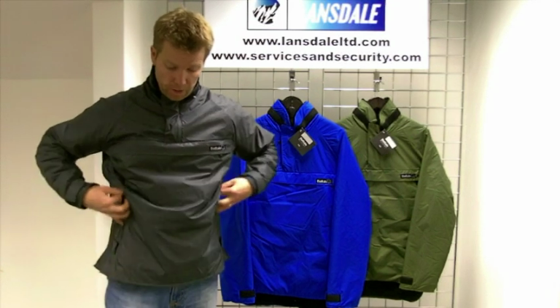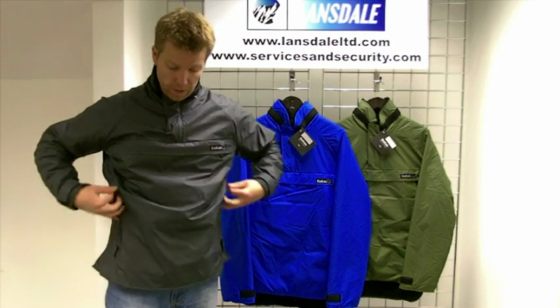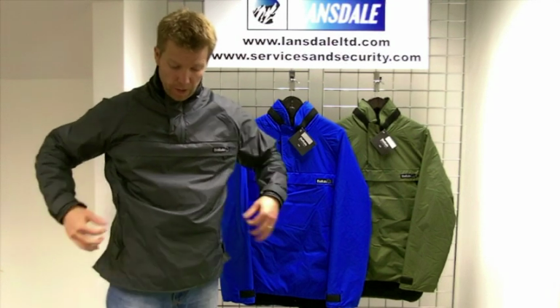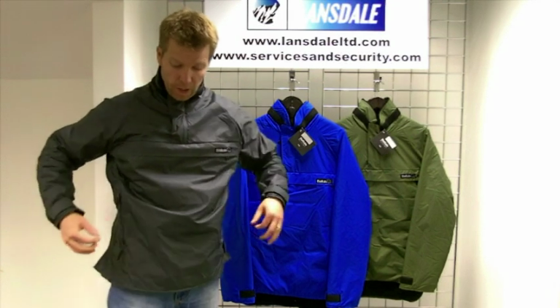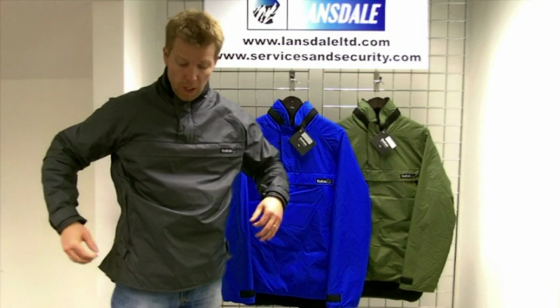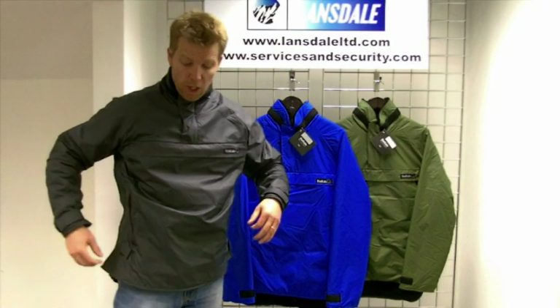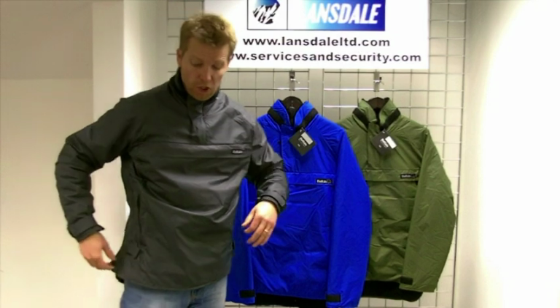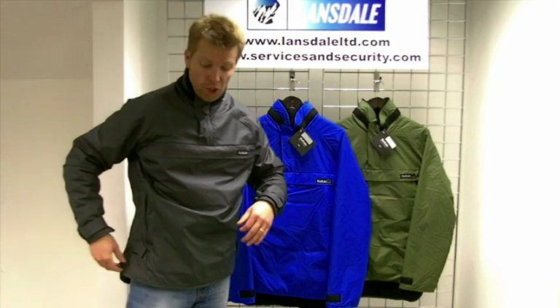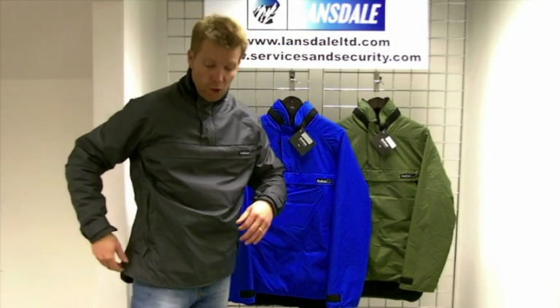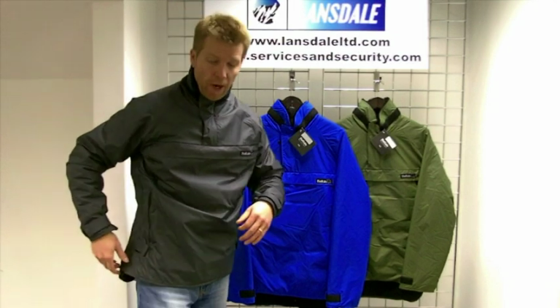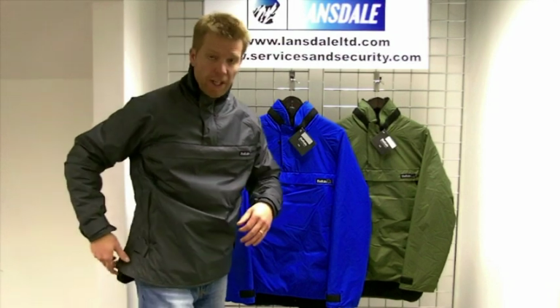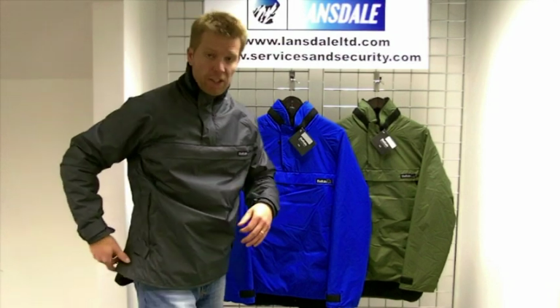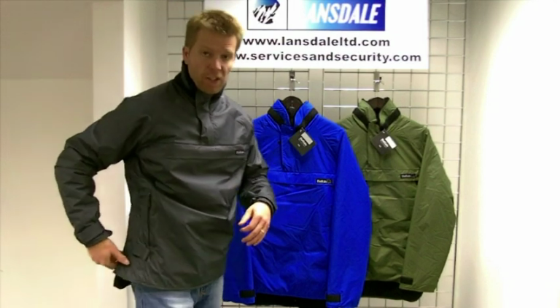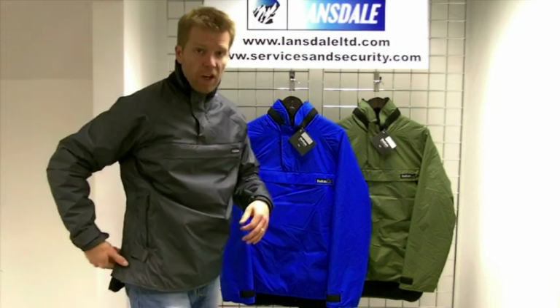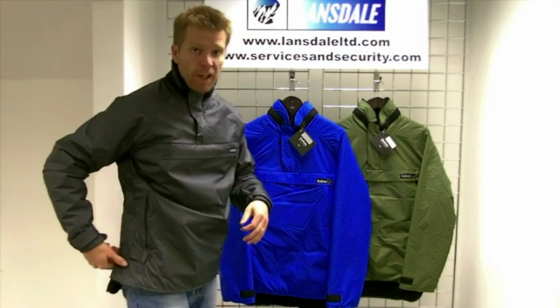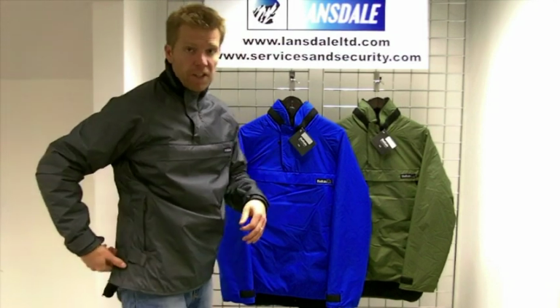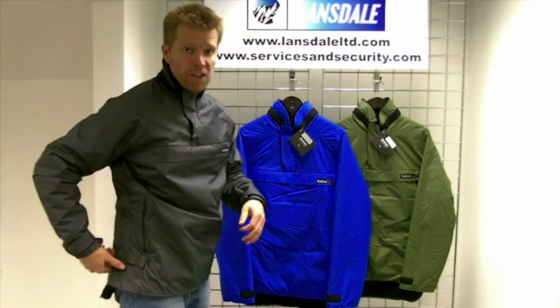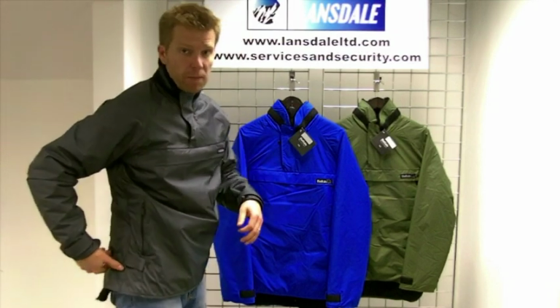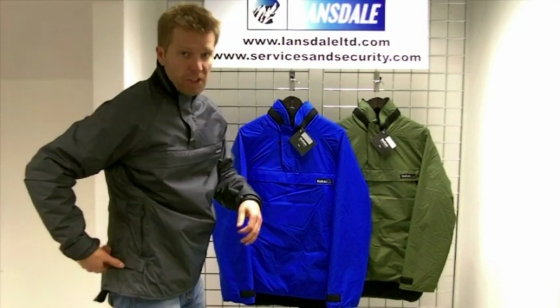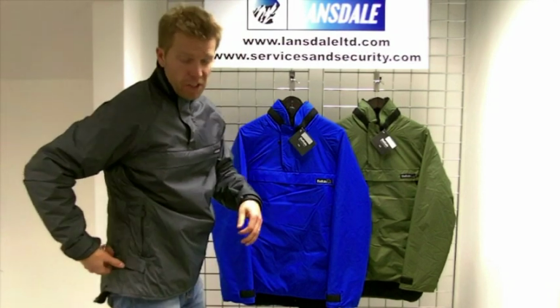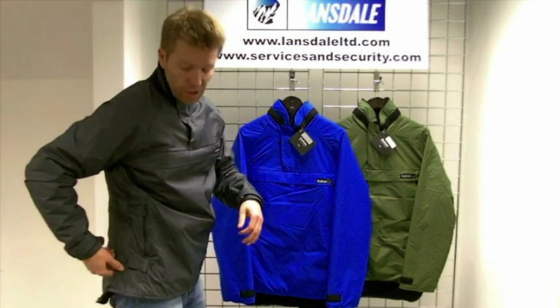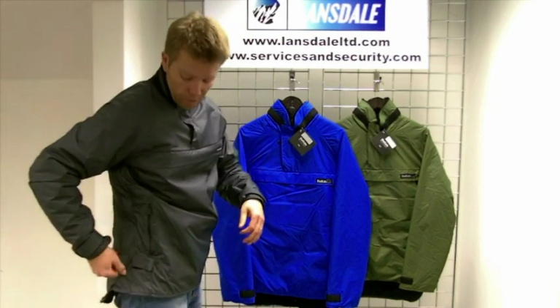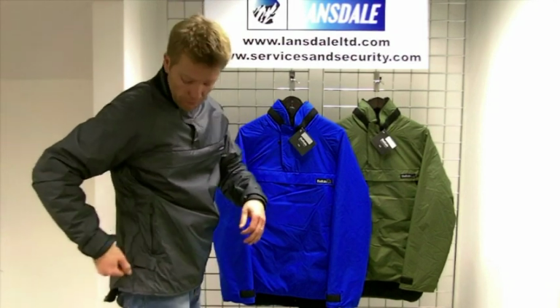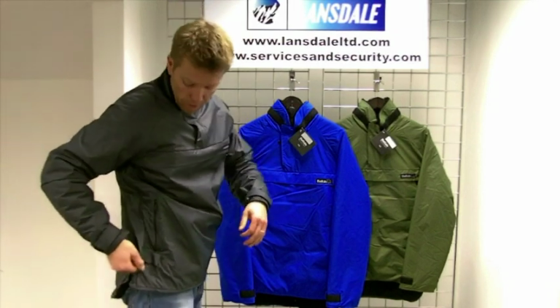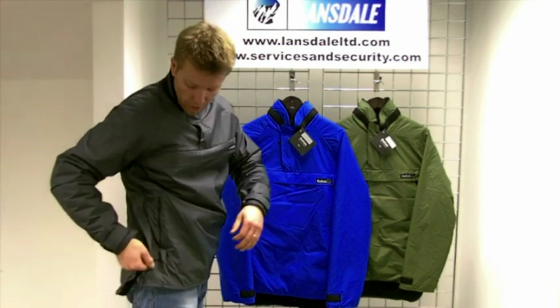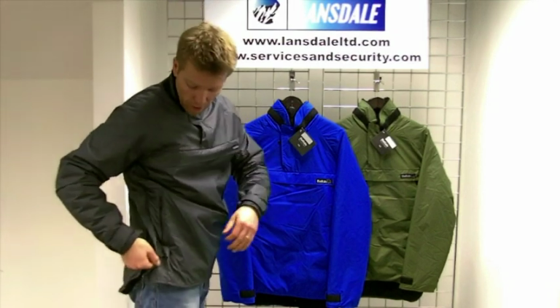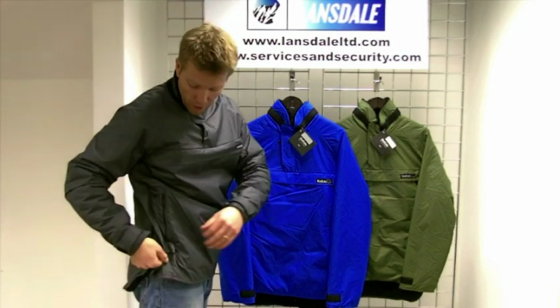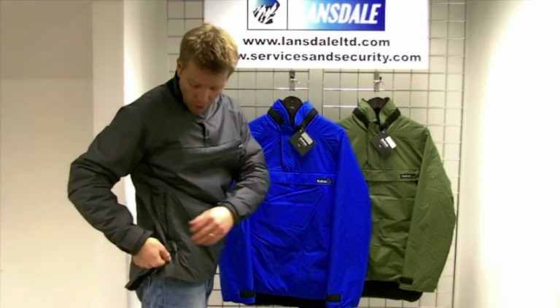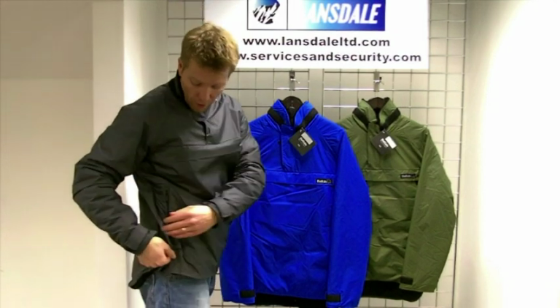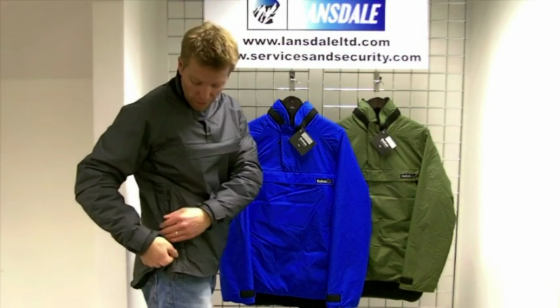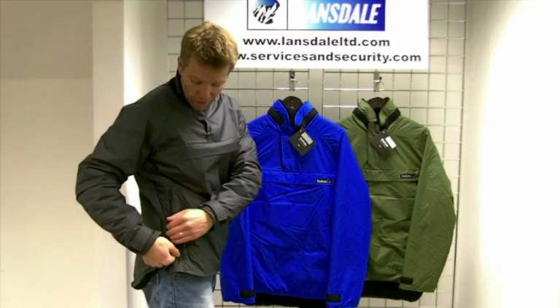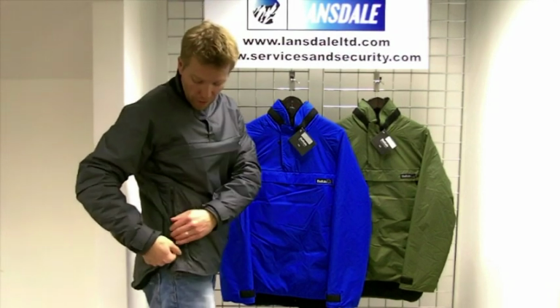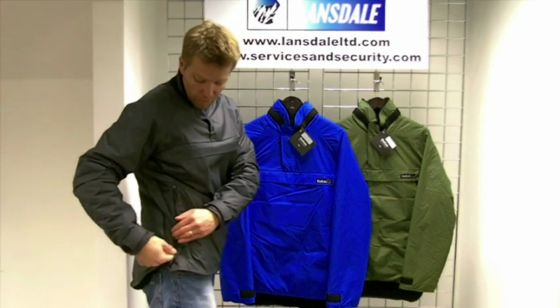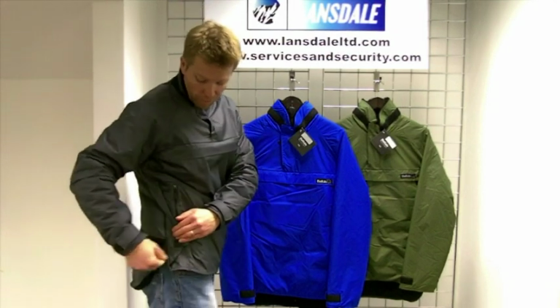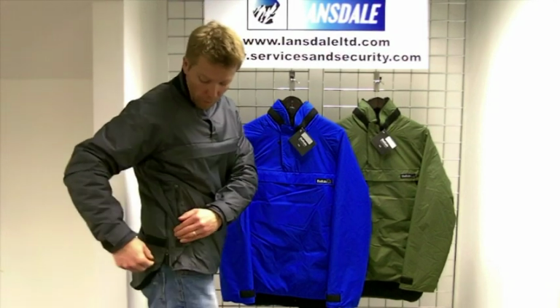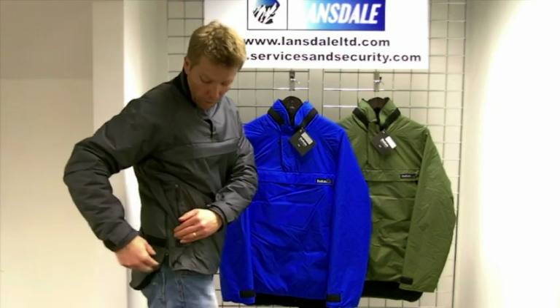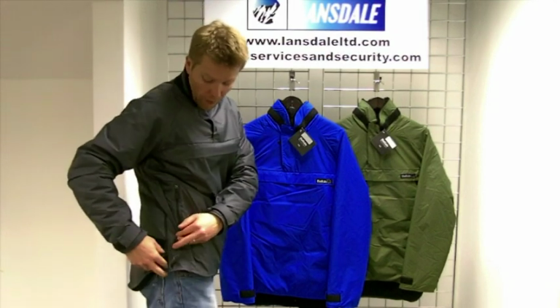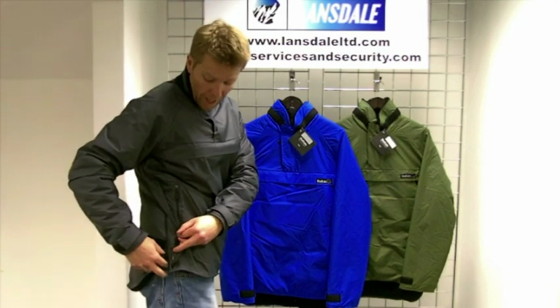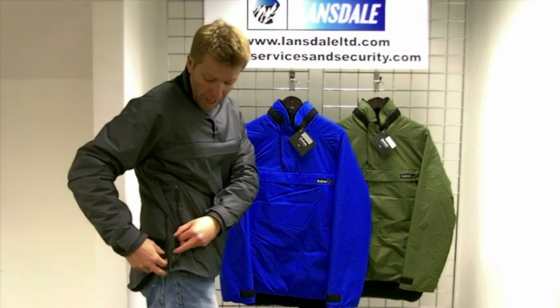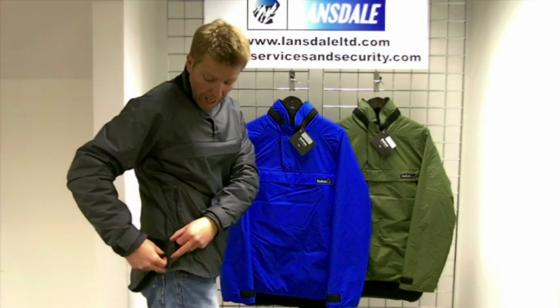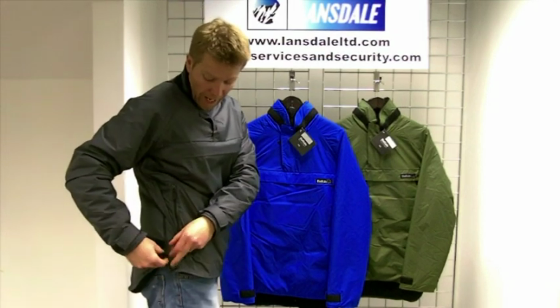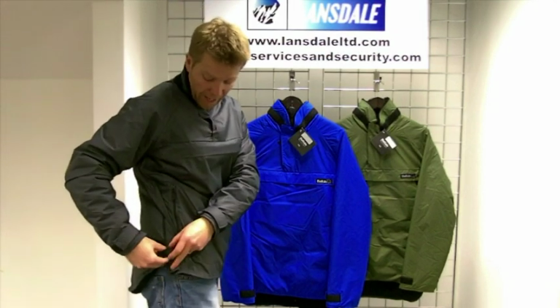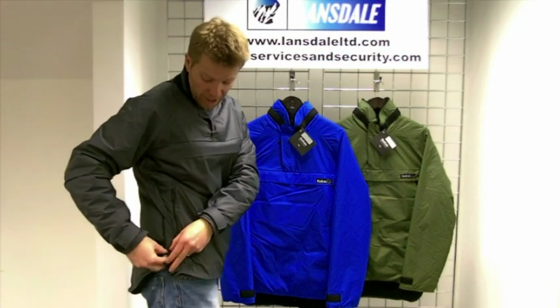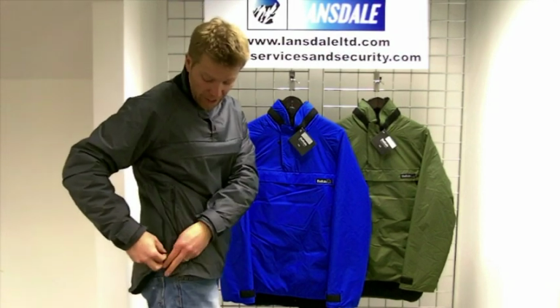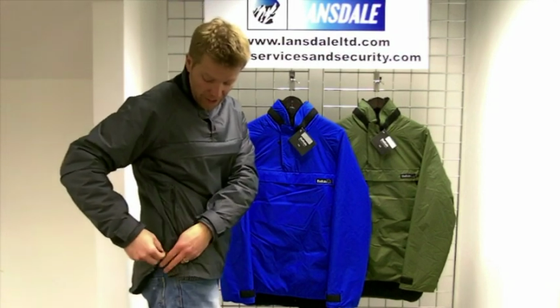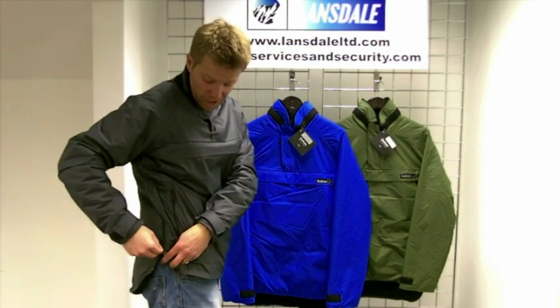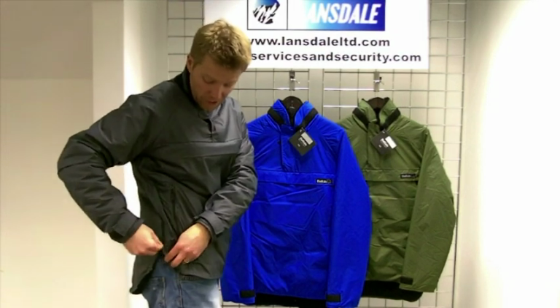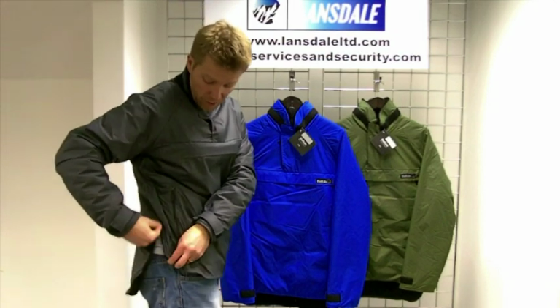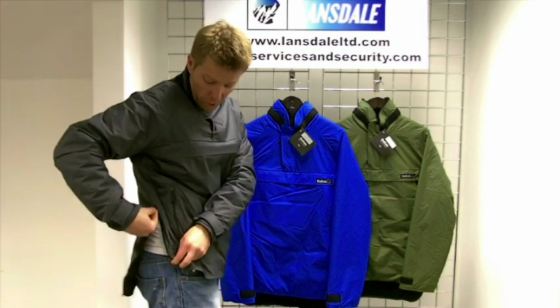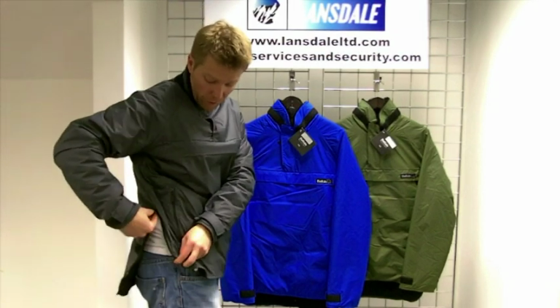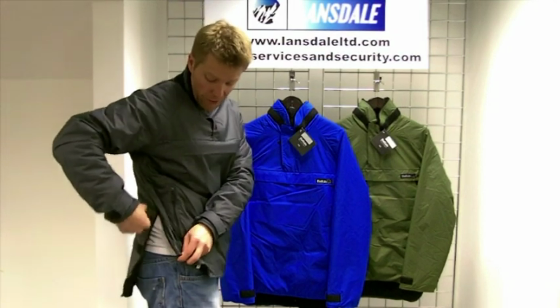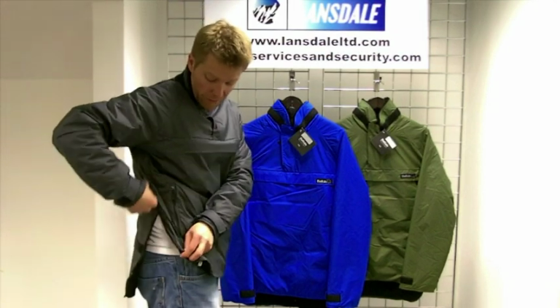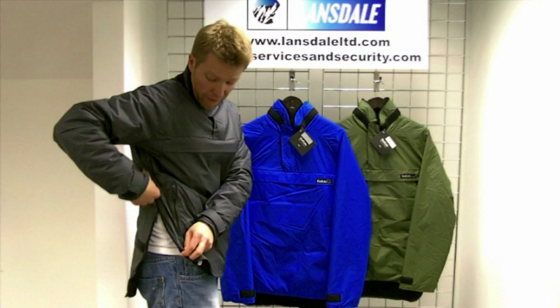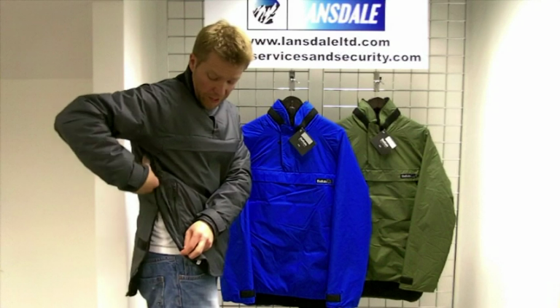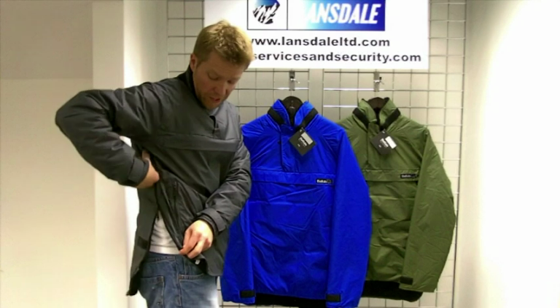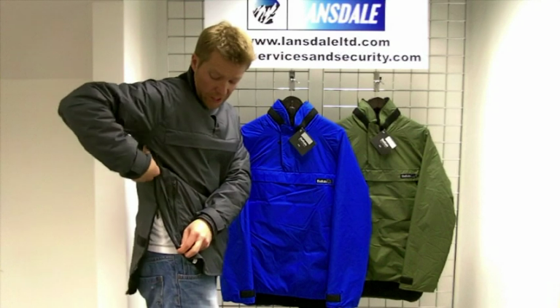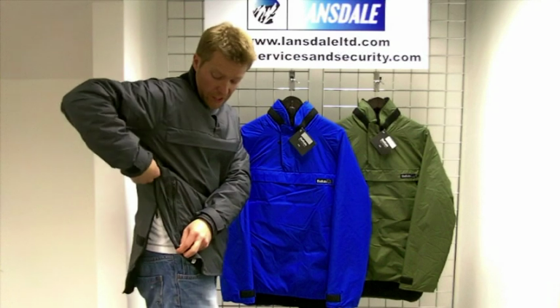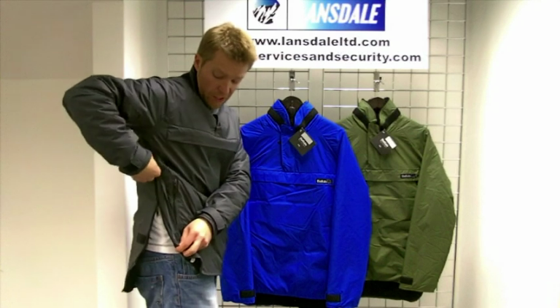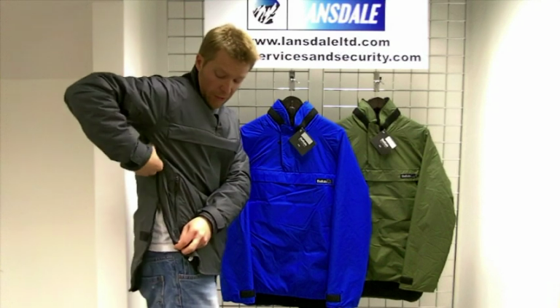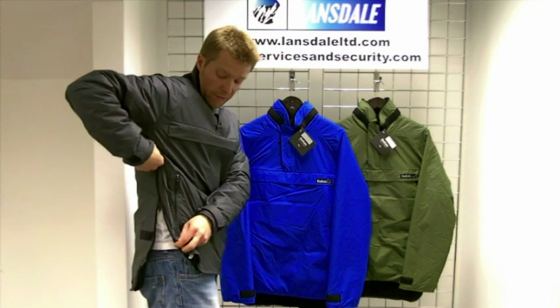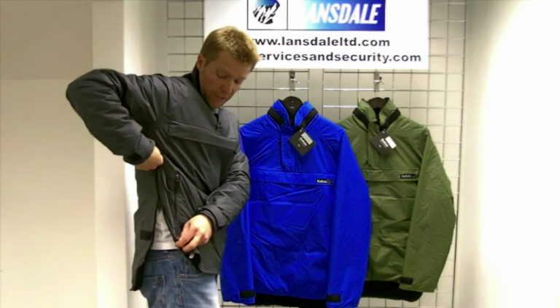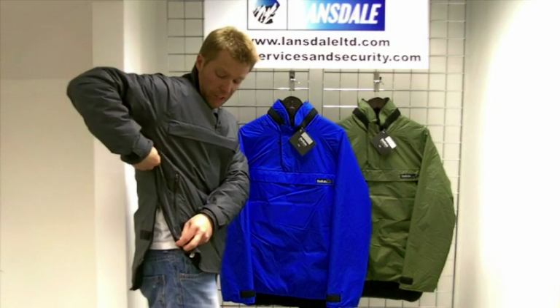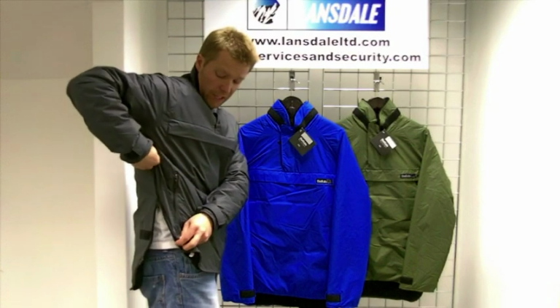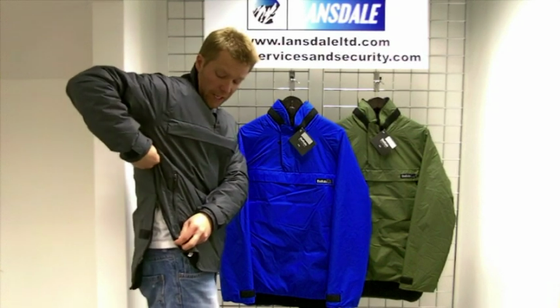The two-way side zip system is ideal for ease of access and ventilation.